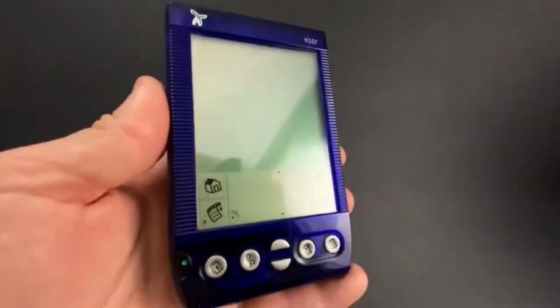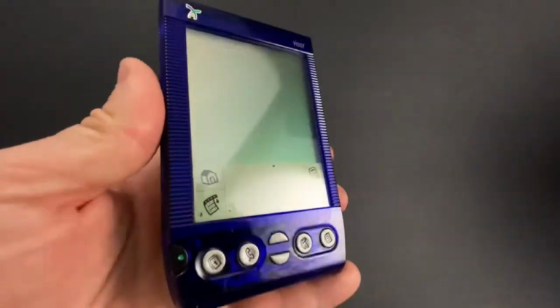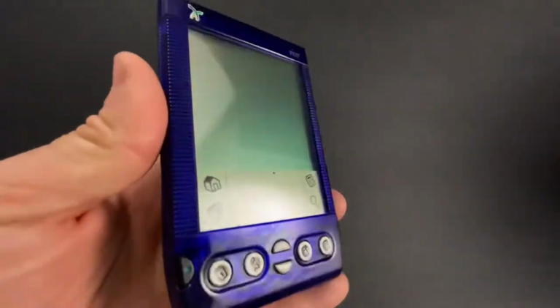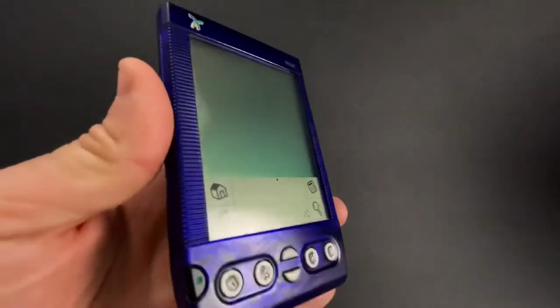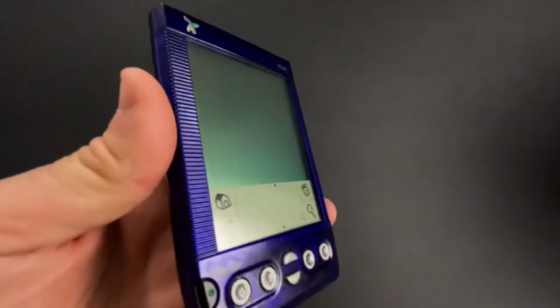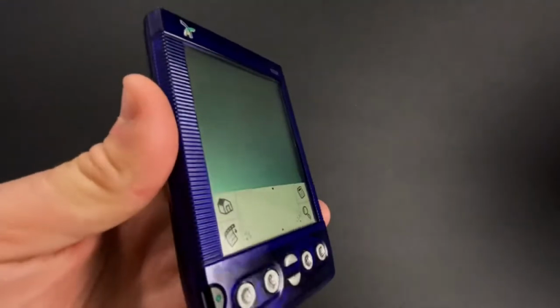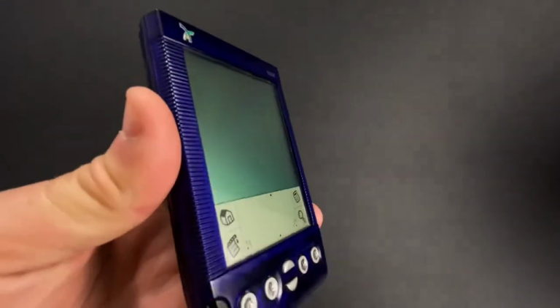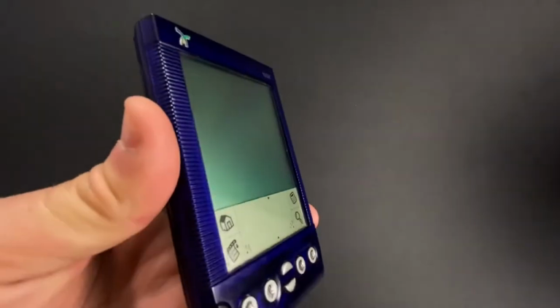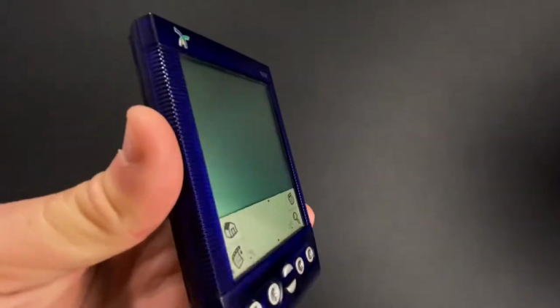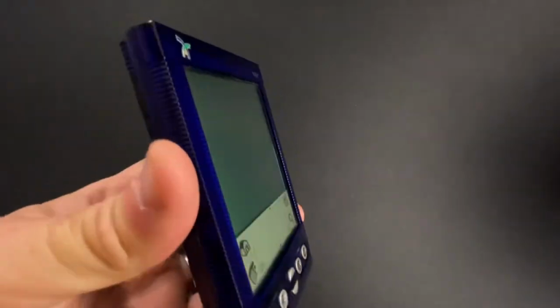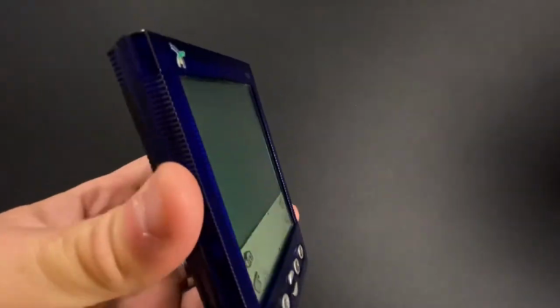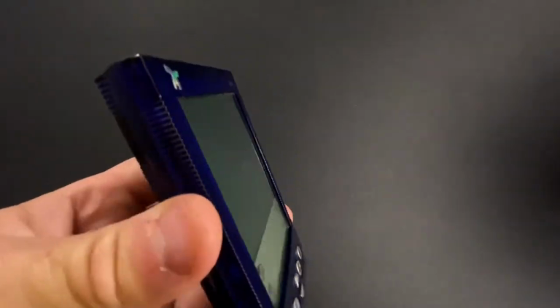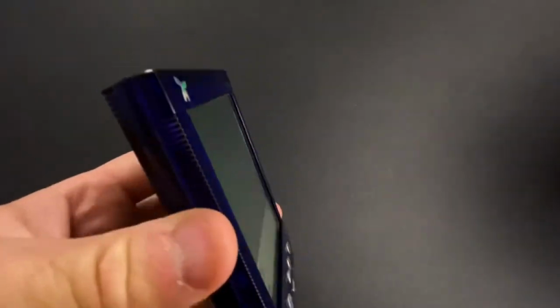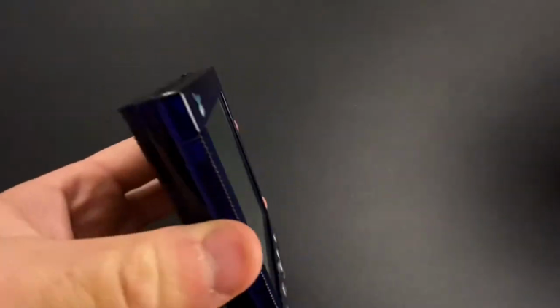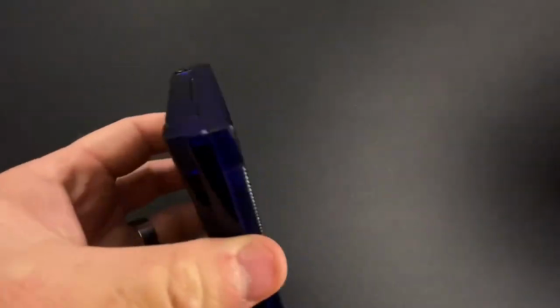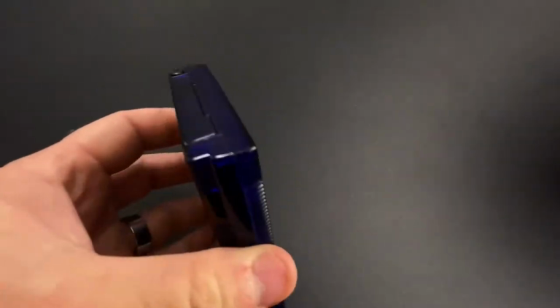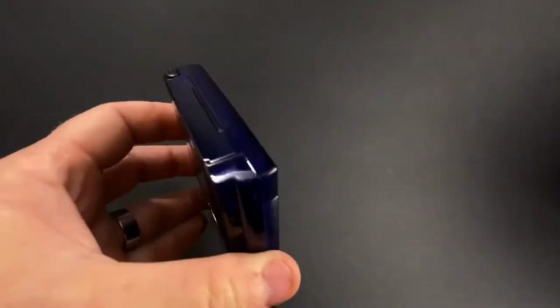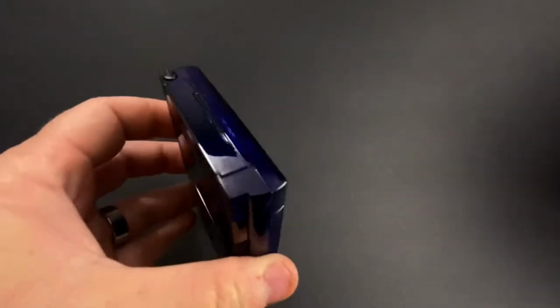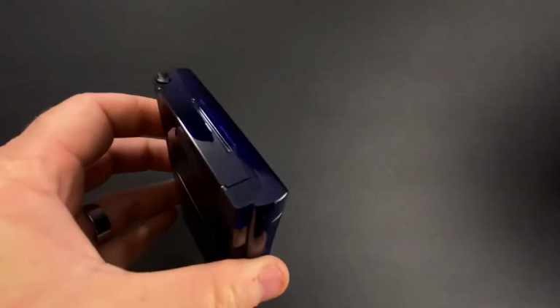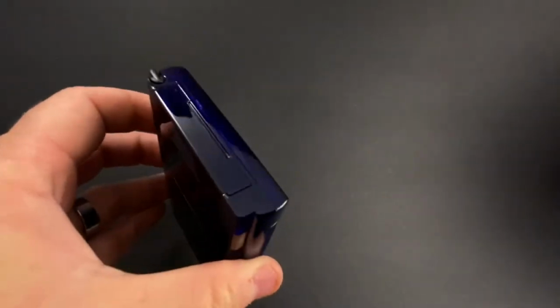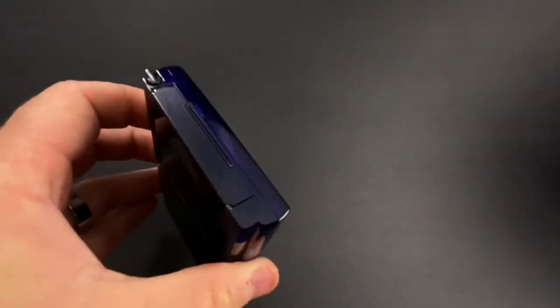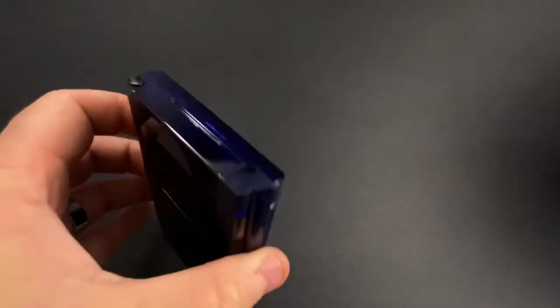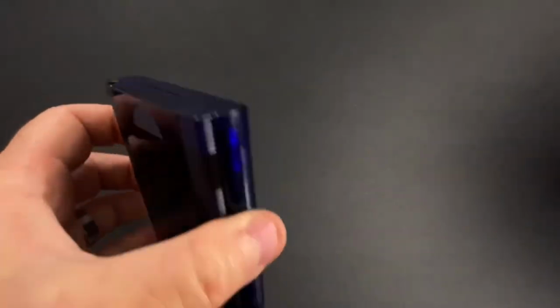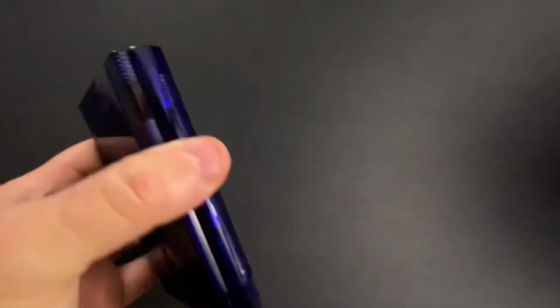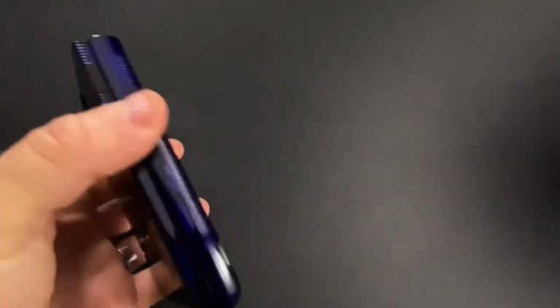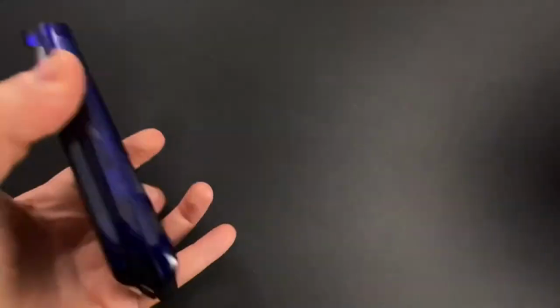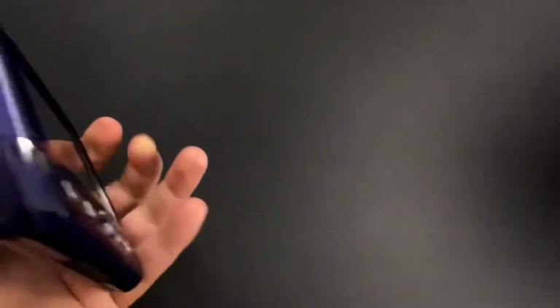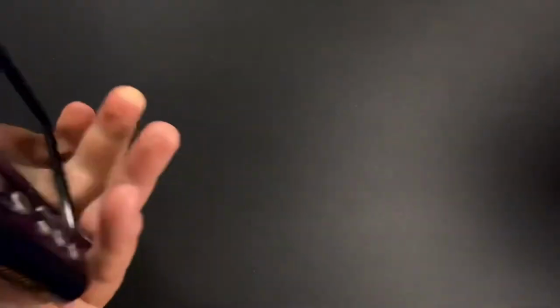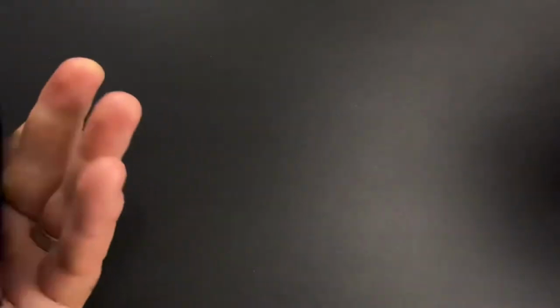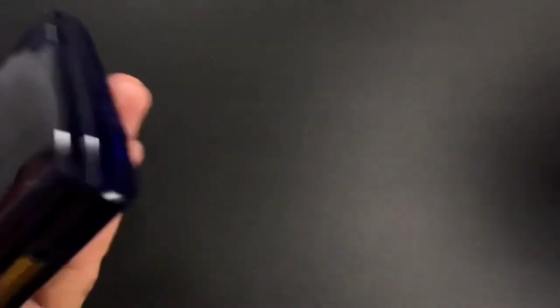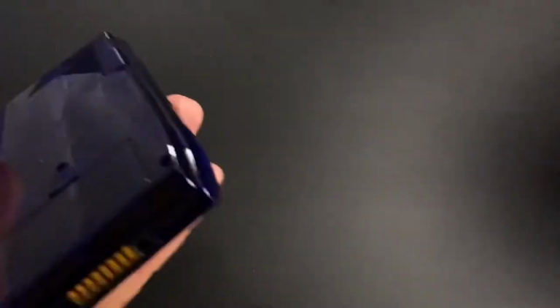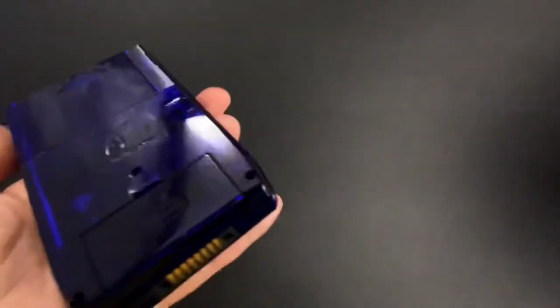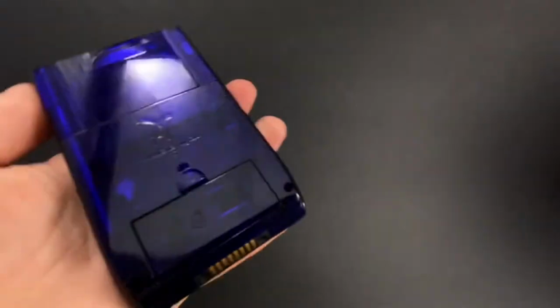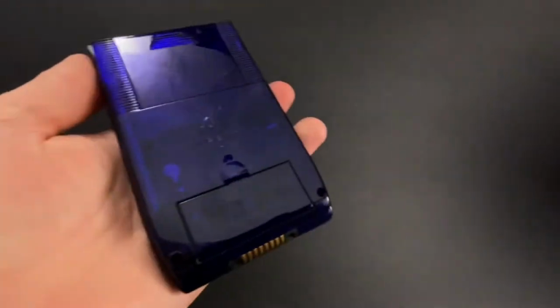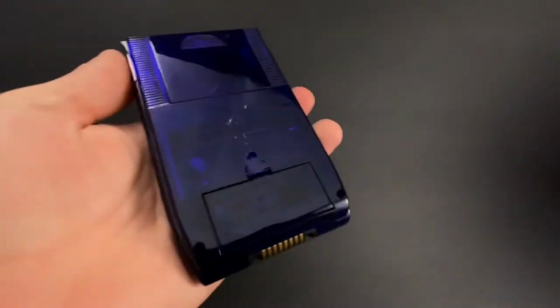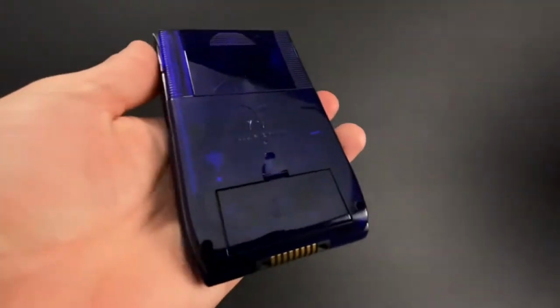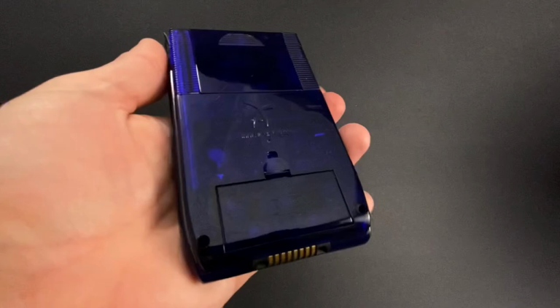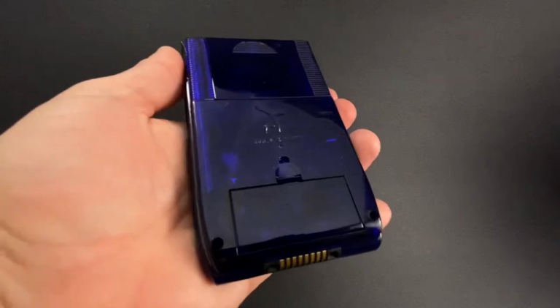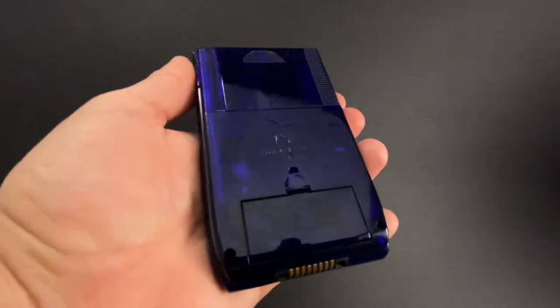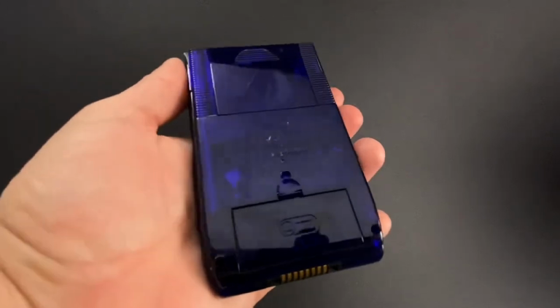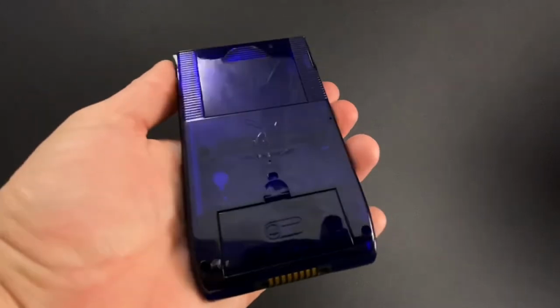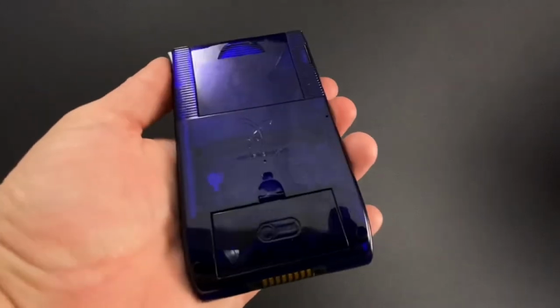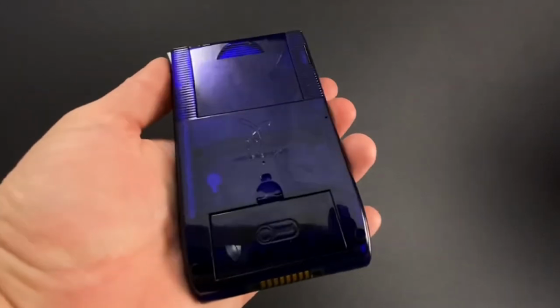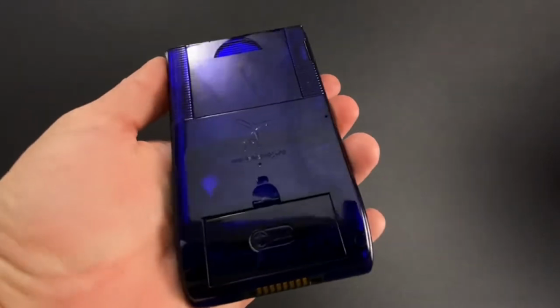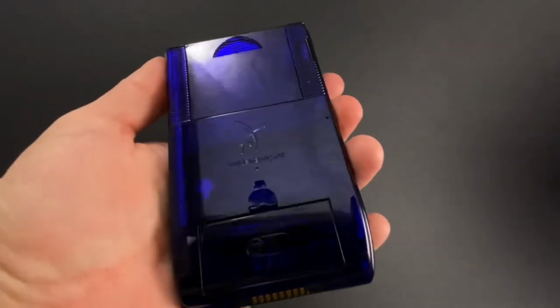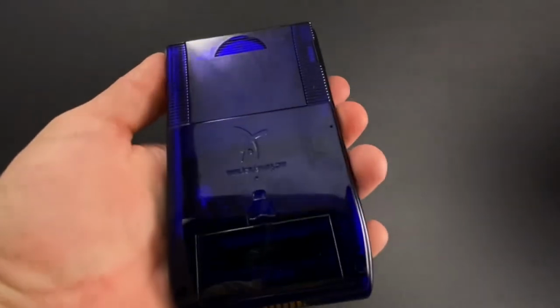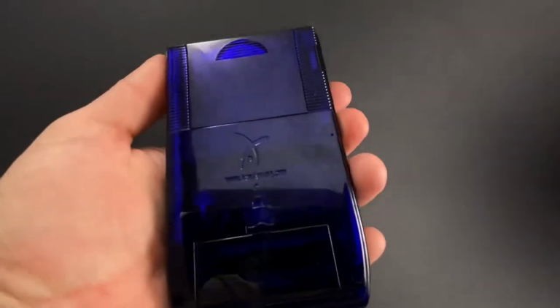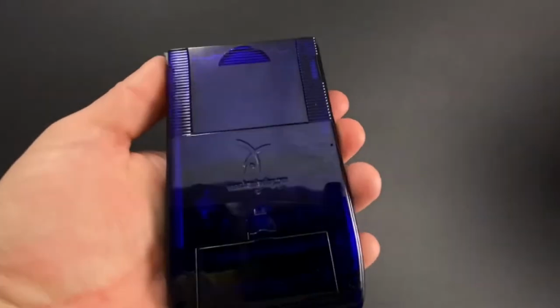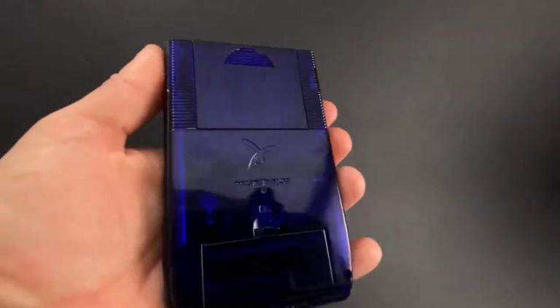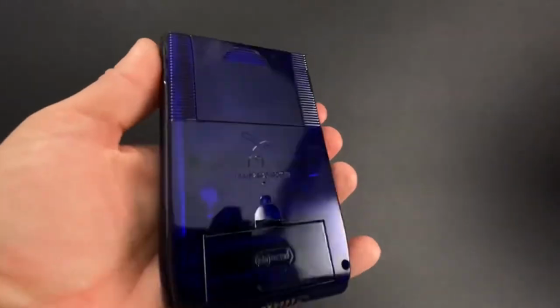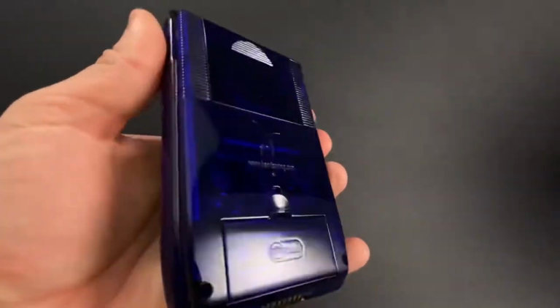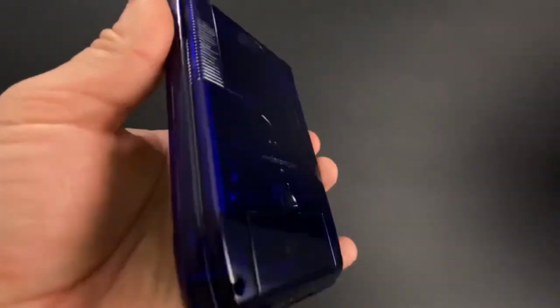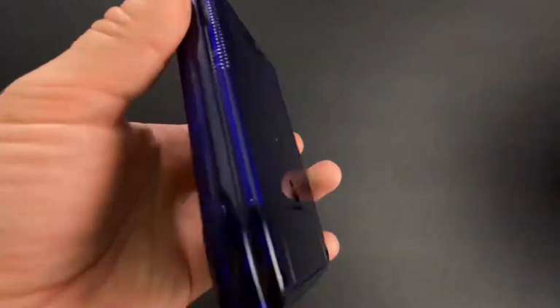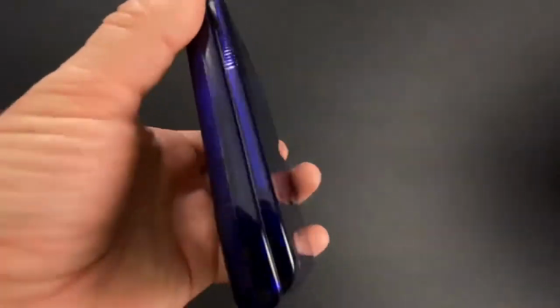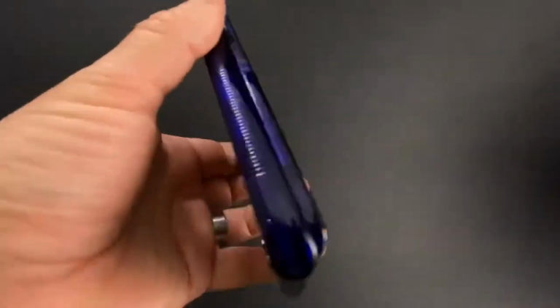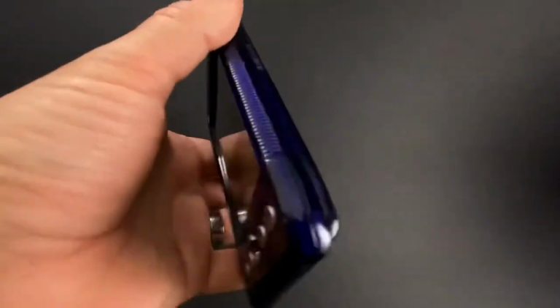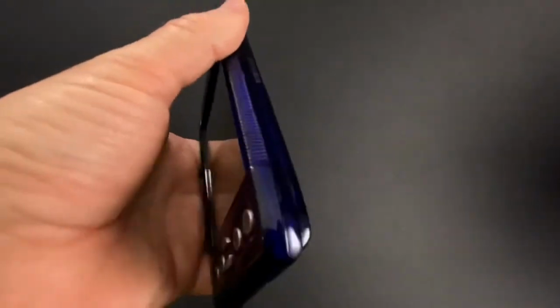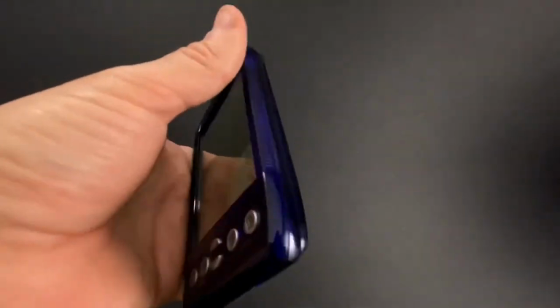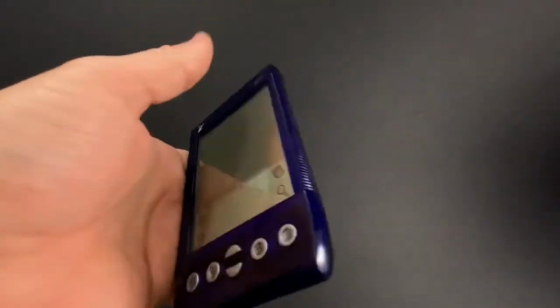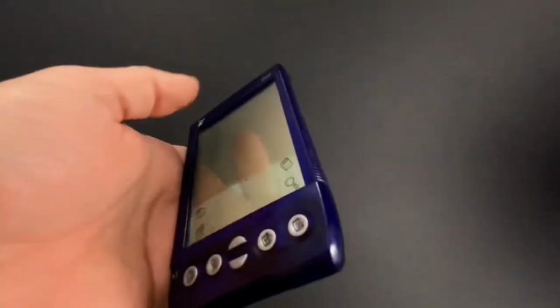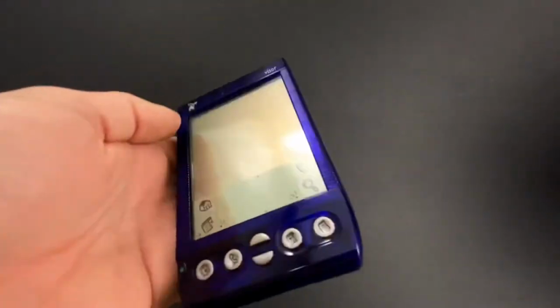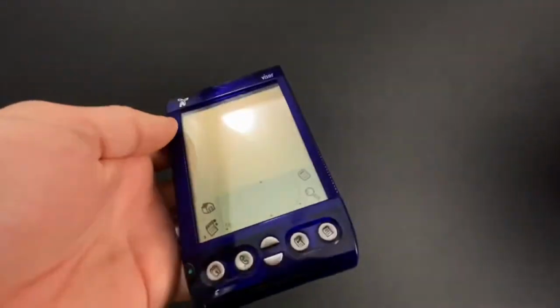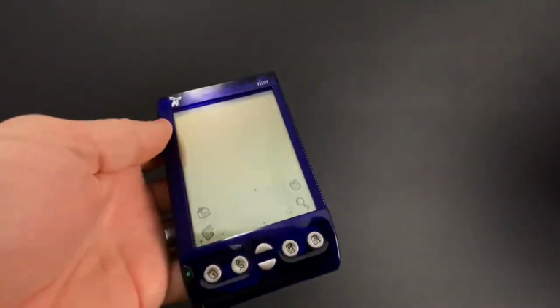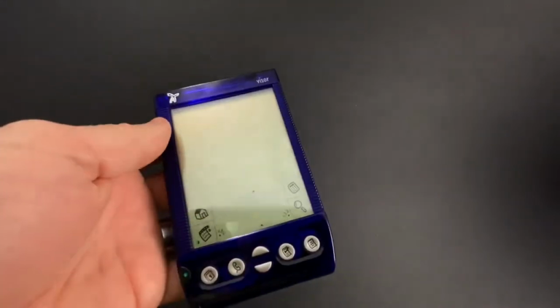But overall, you can kind of see — smudges are gone. Looking pretty decent. Let's chuck some batteries in and see how it works.